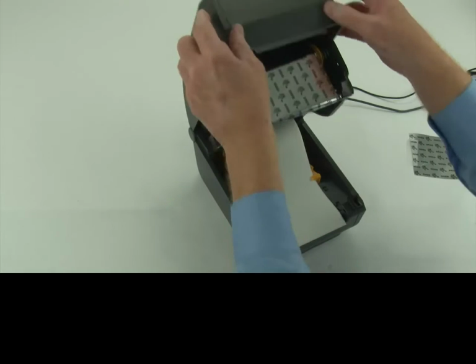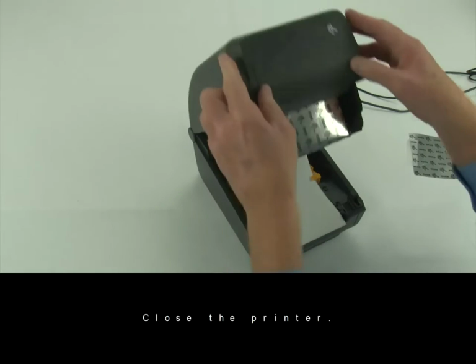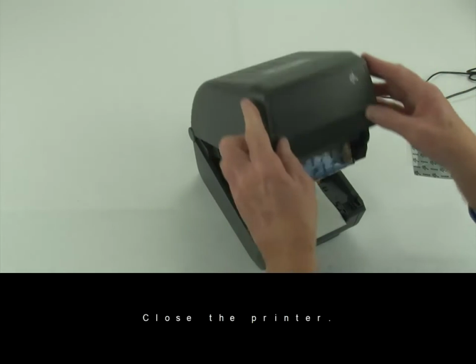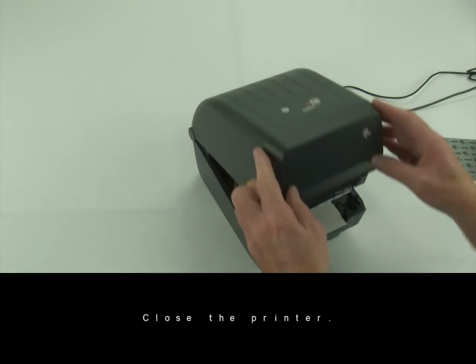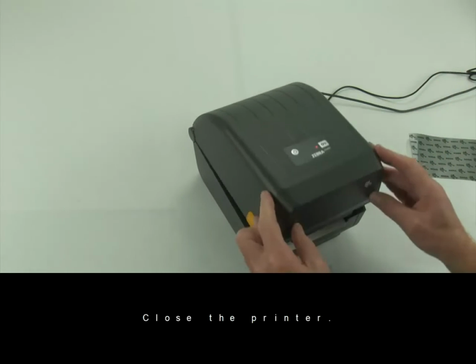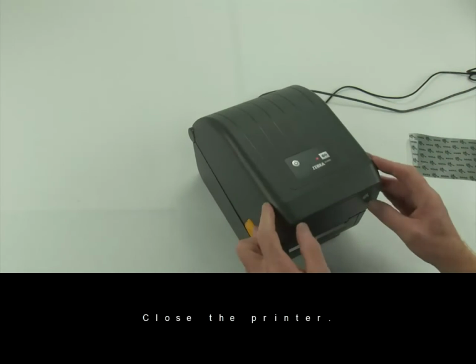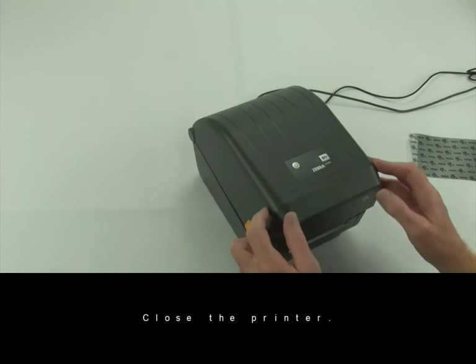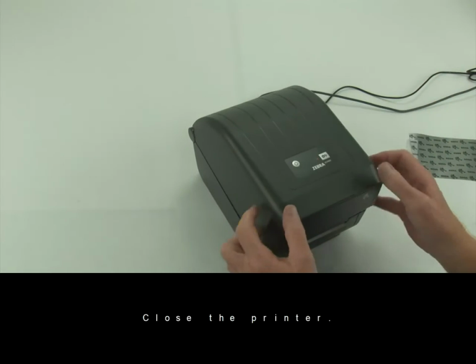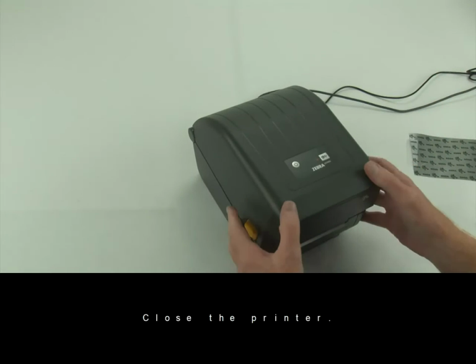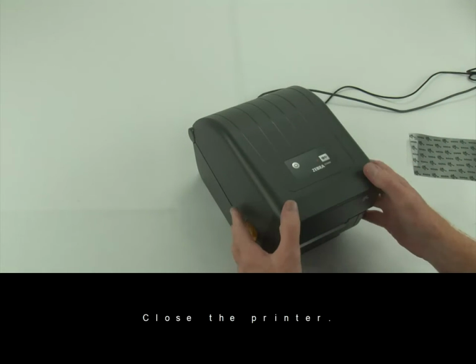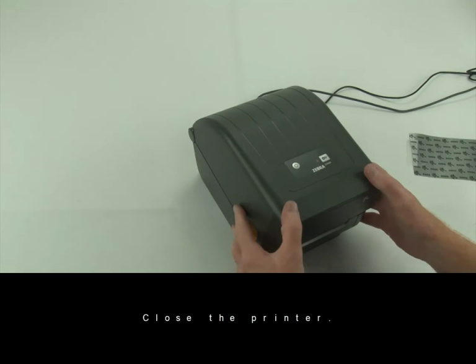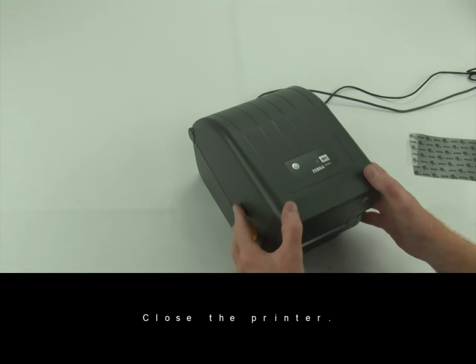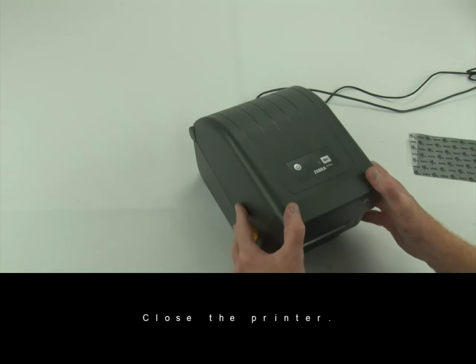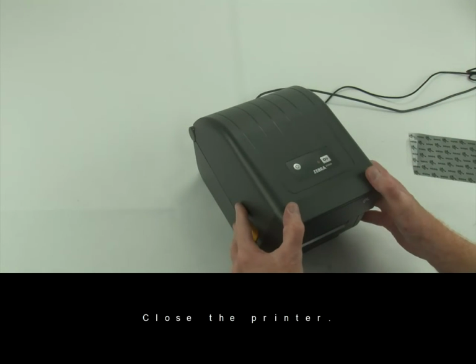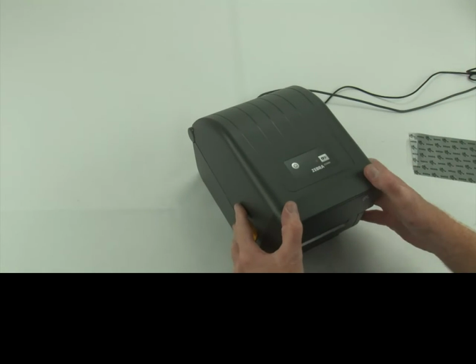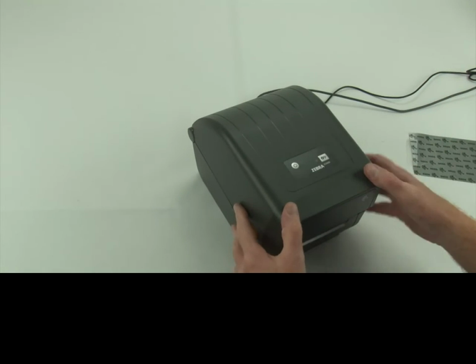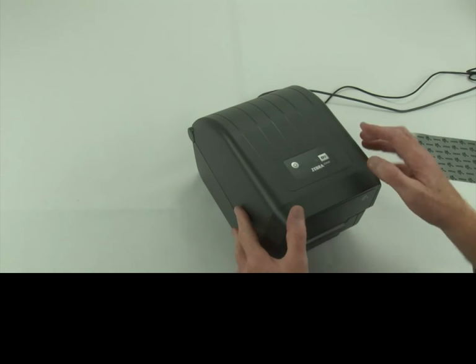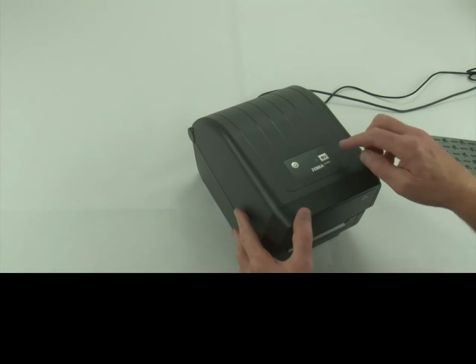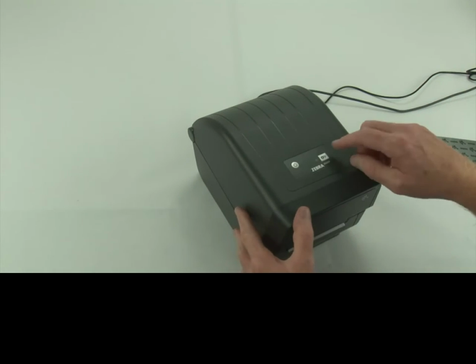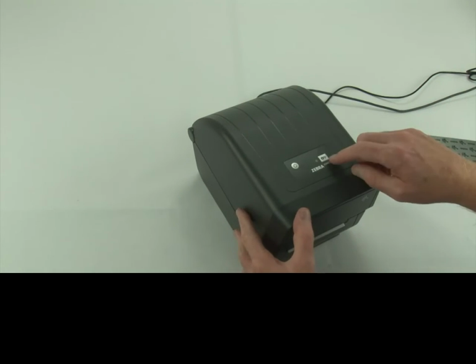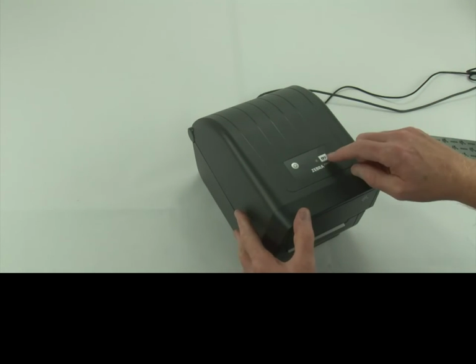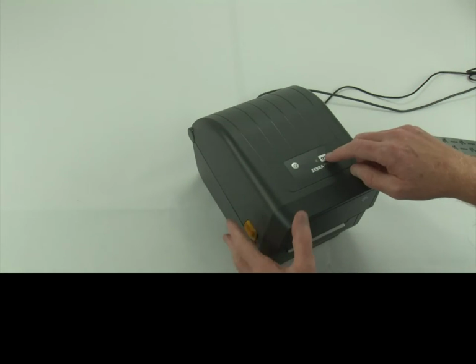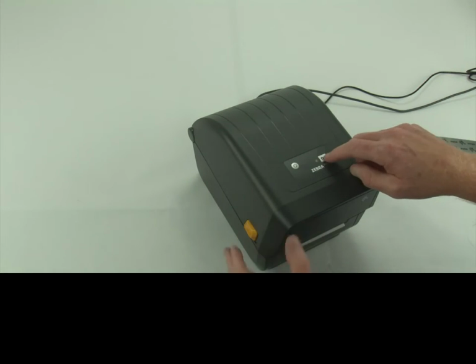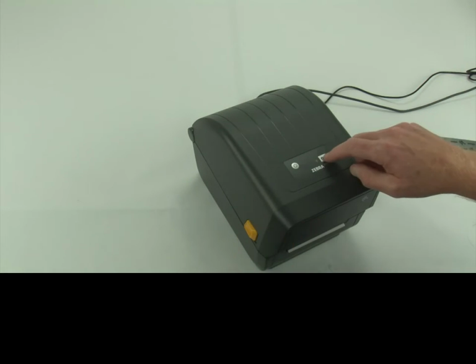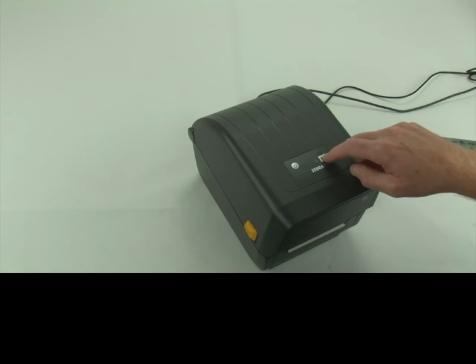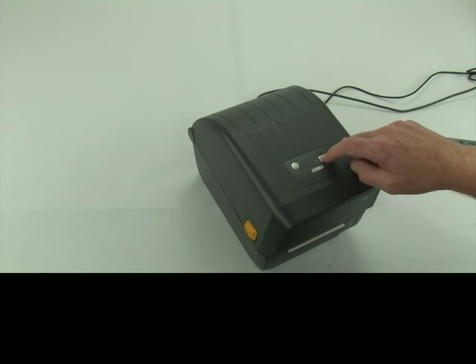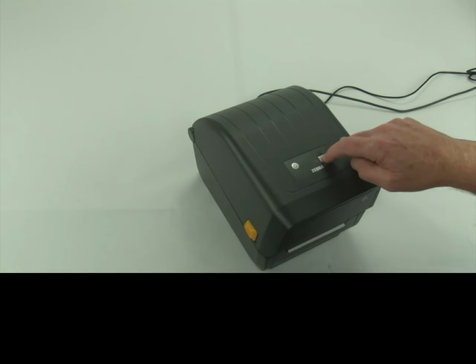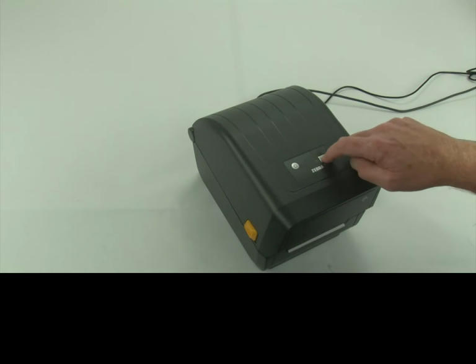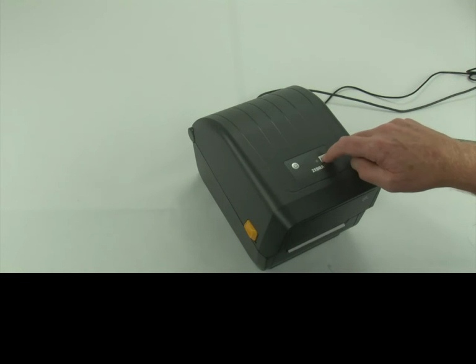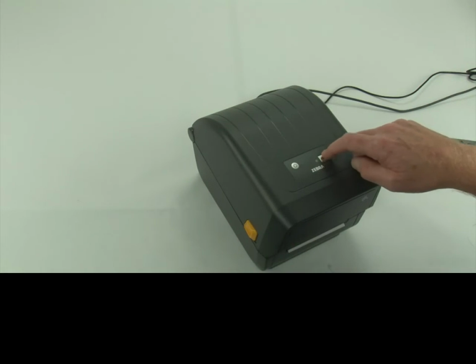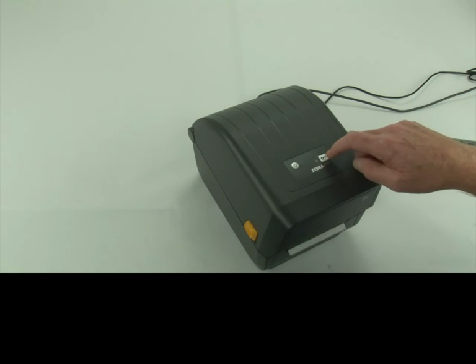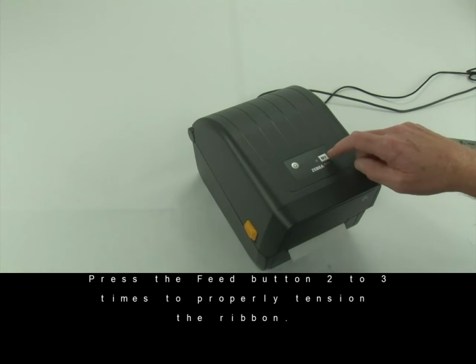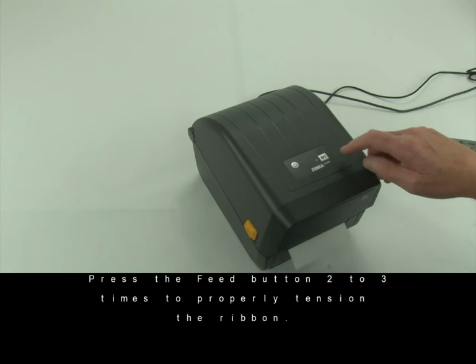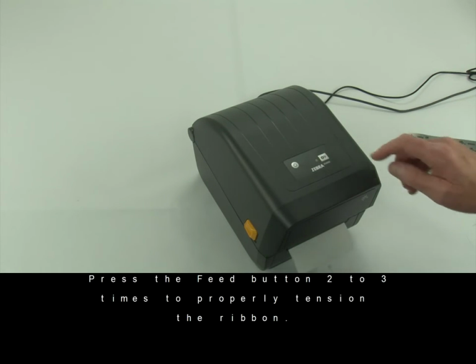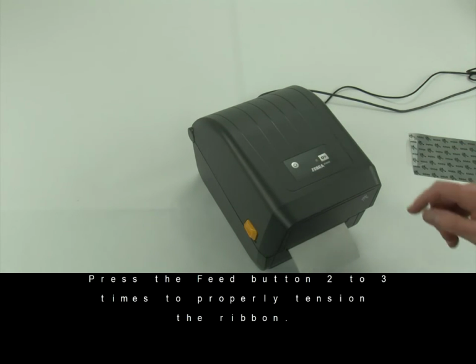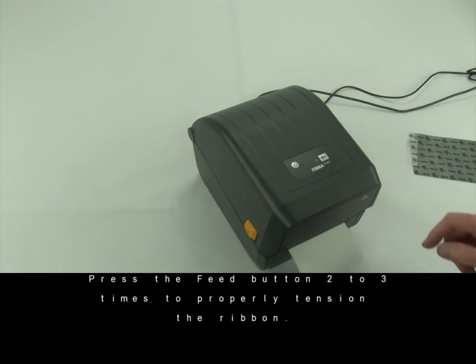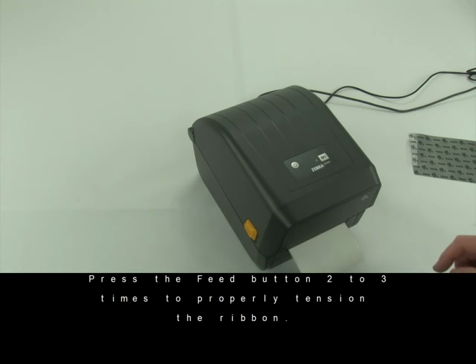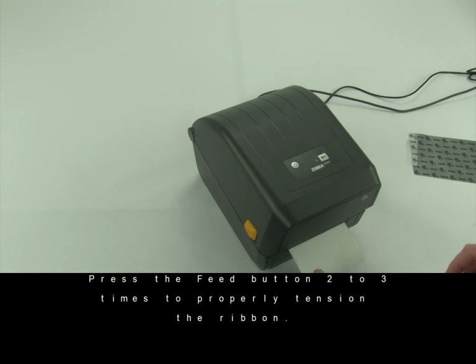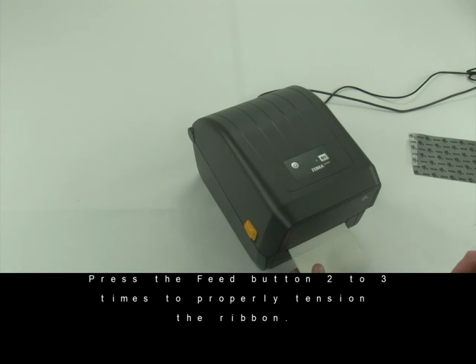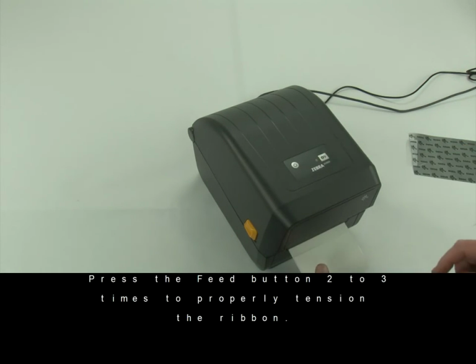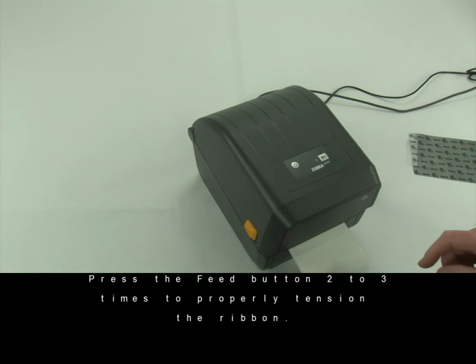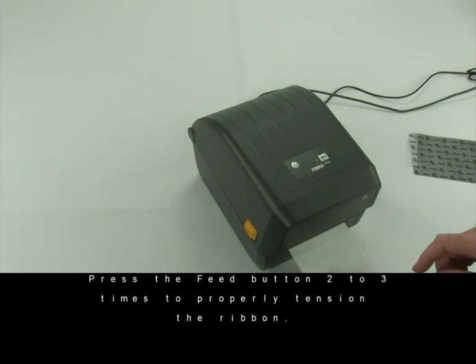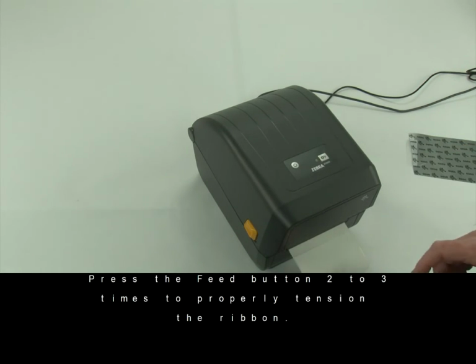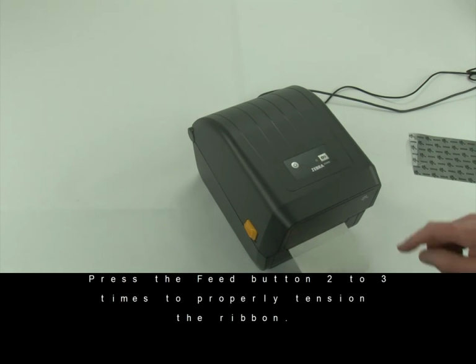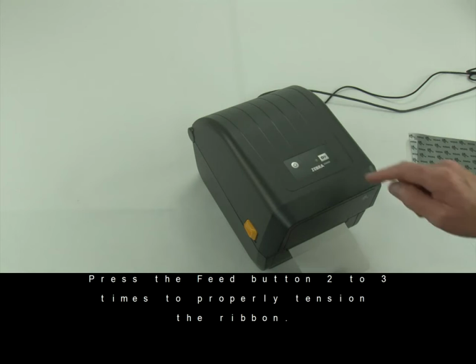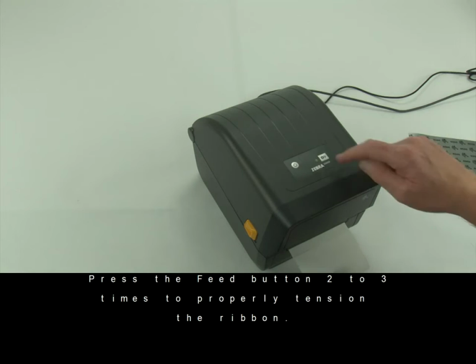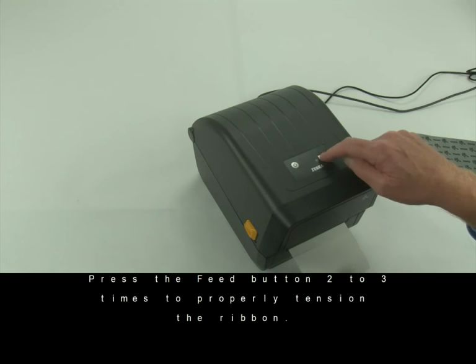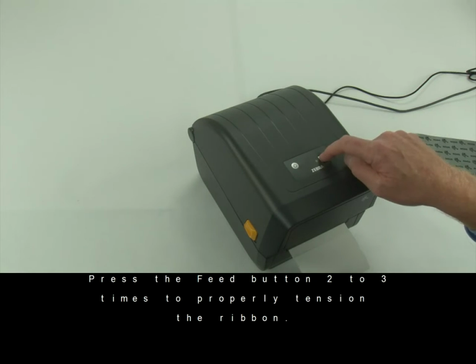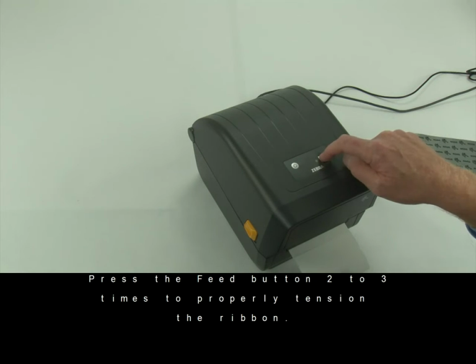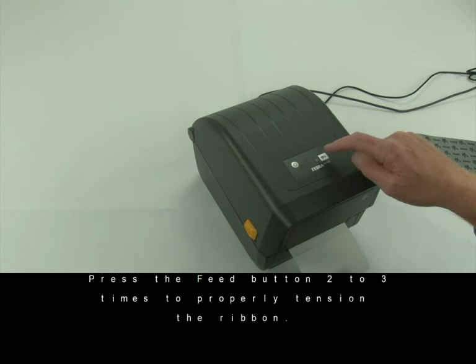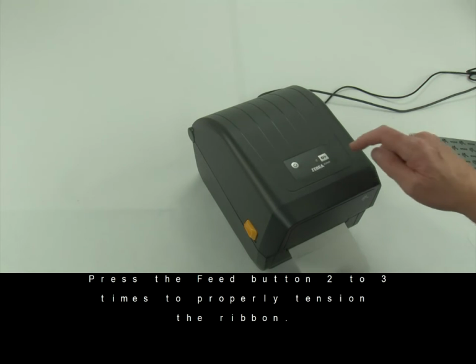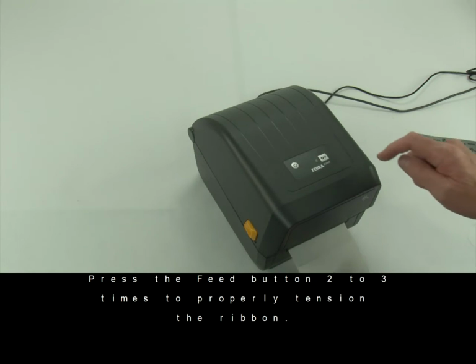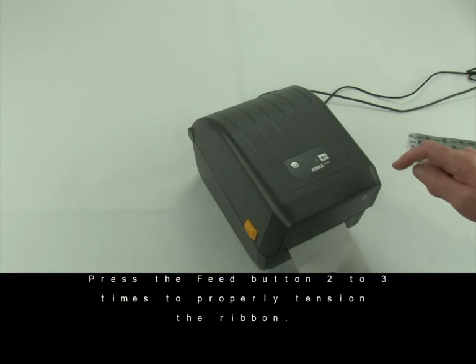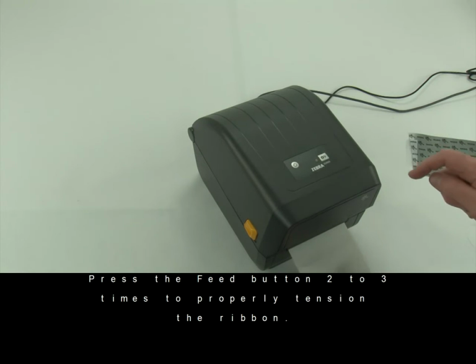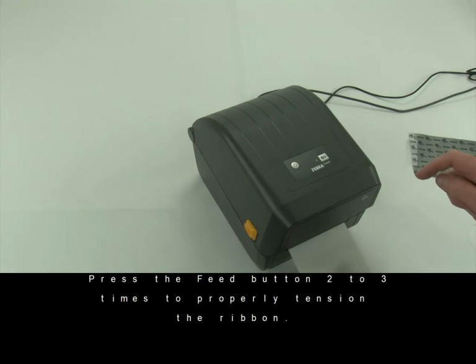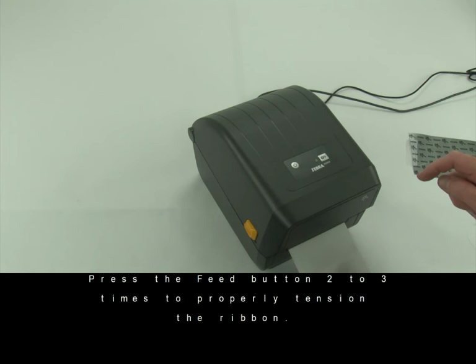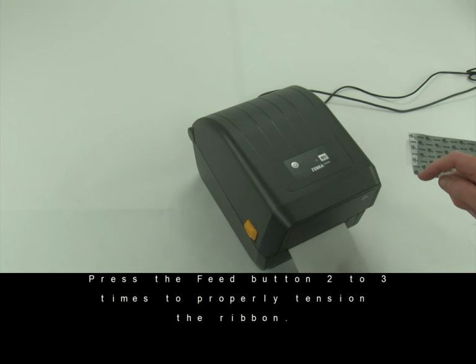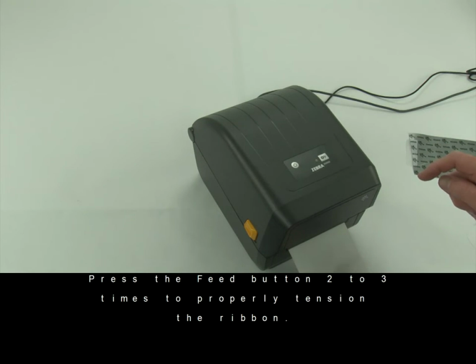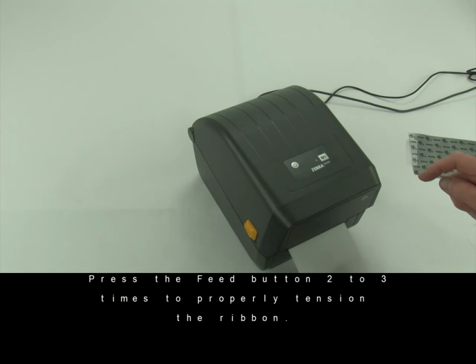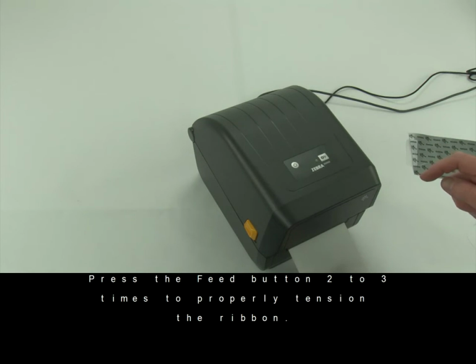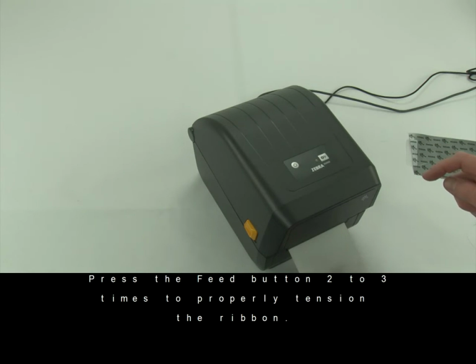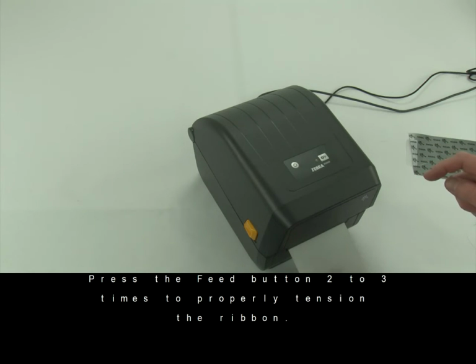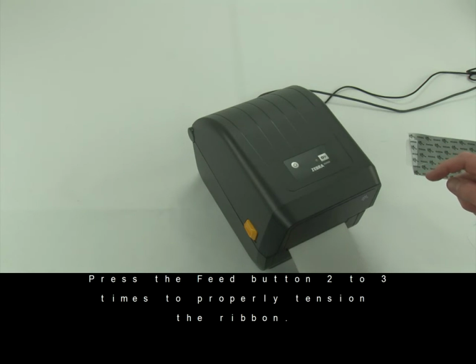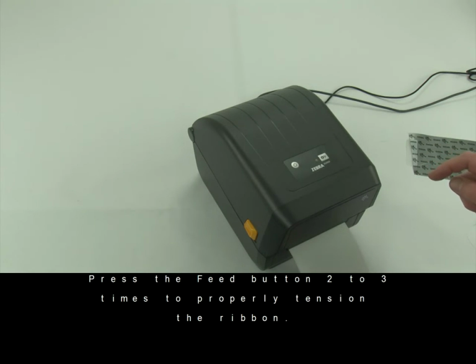Close the printer. Press the feed button two or three times to properly tension the ribbon.